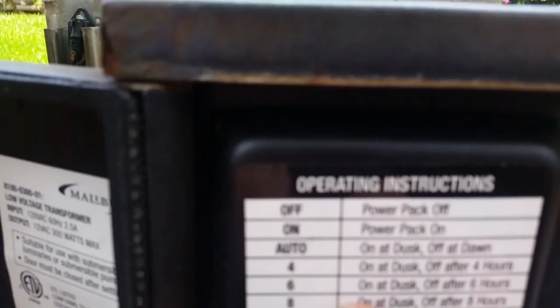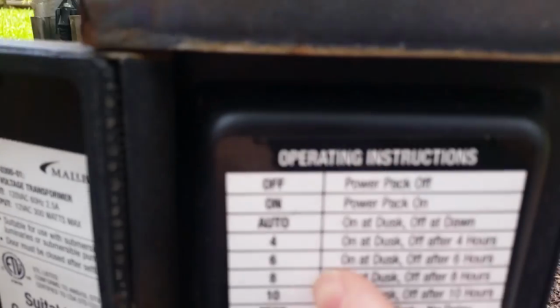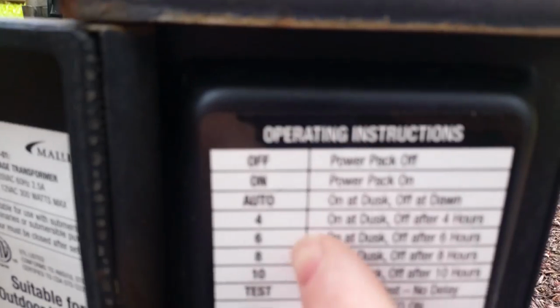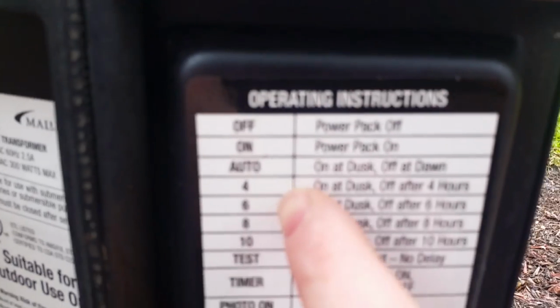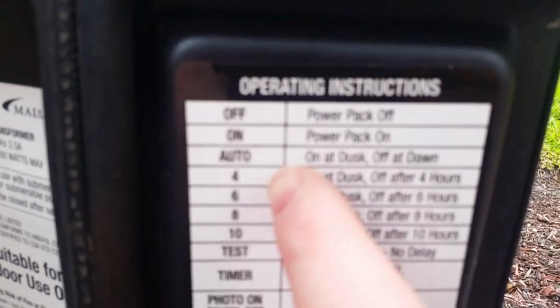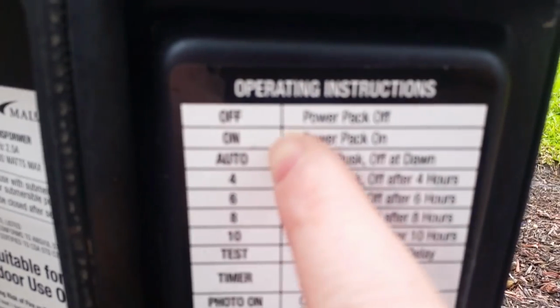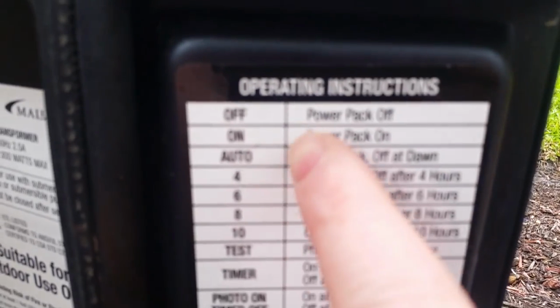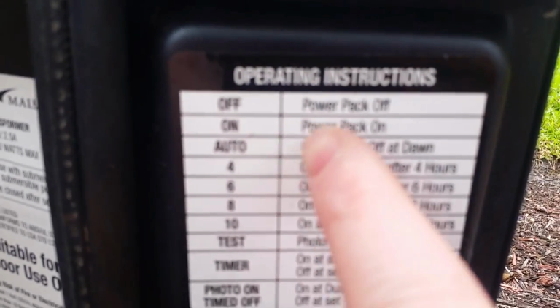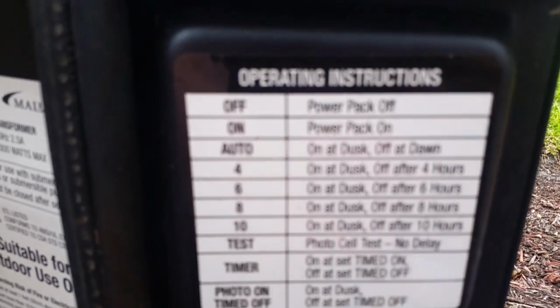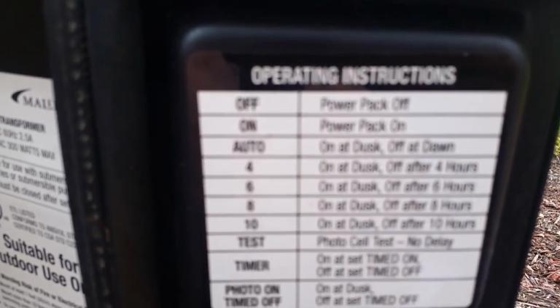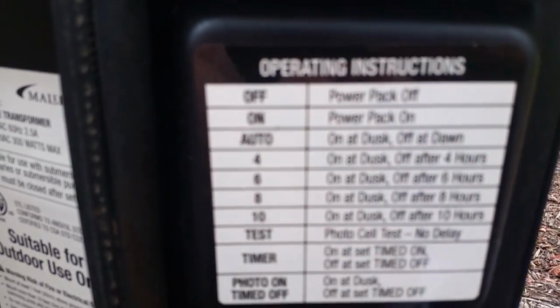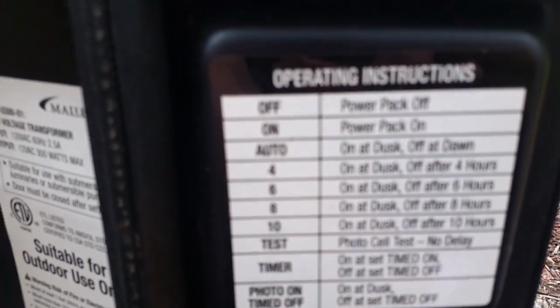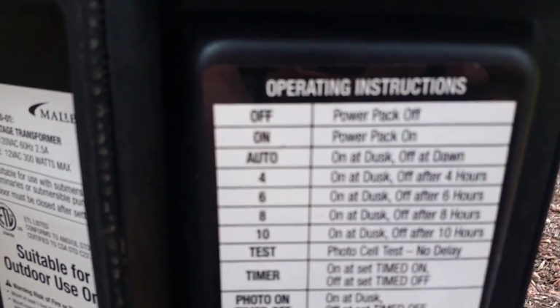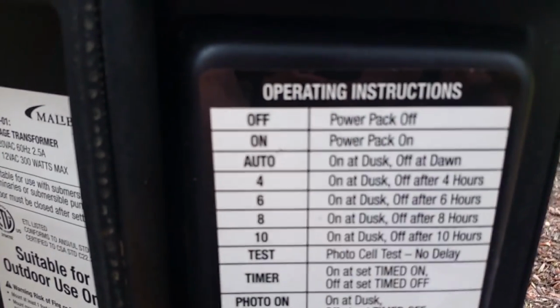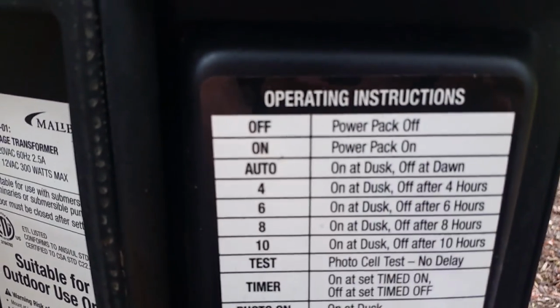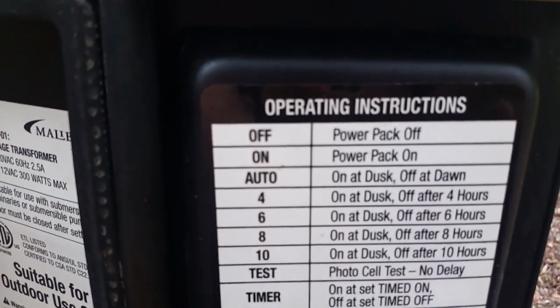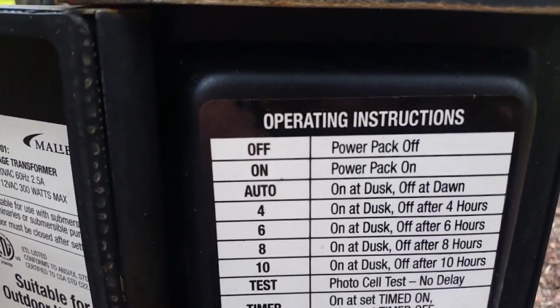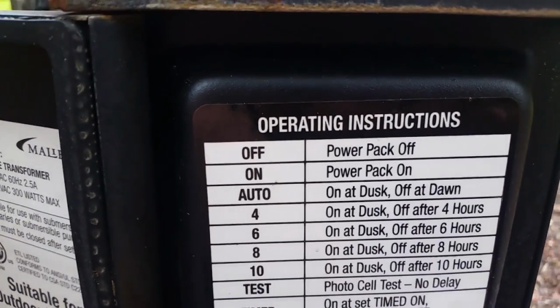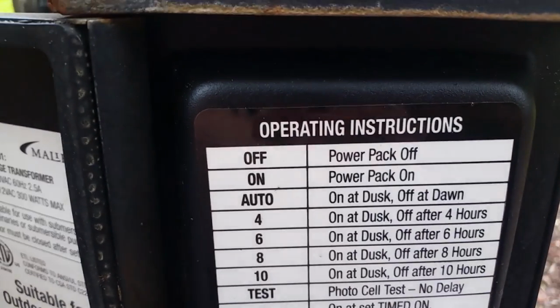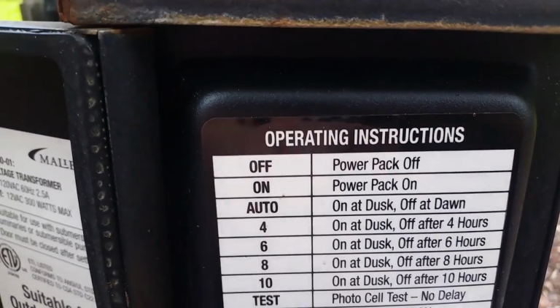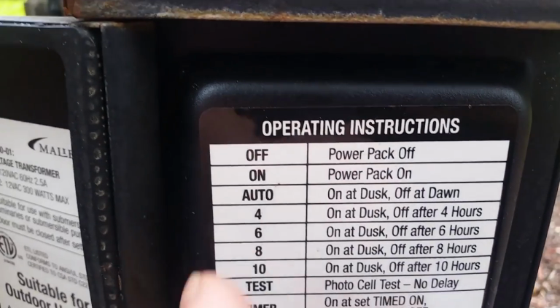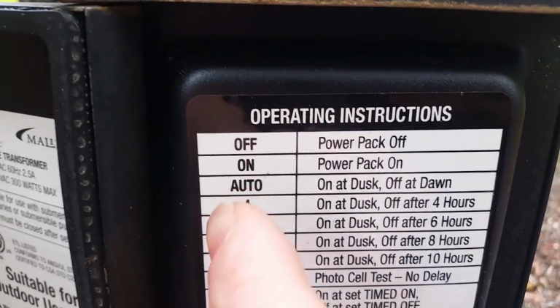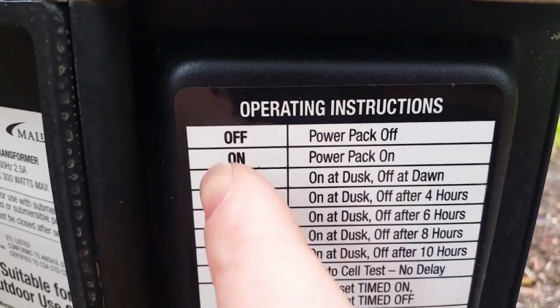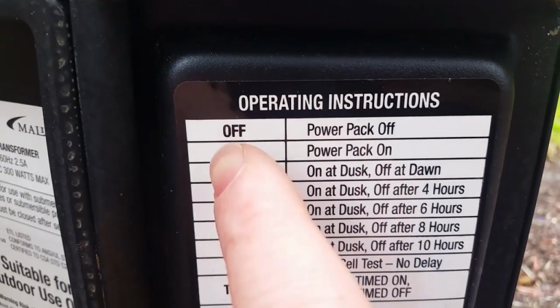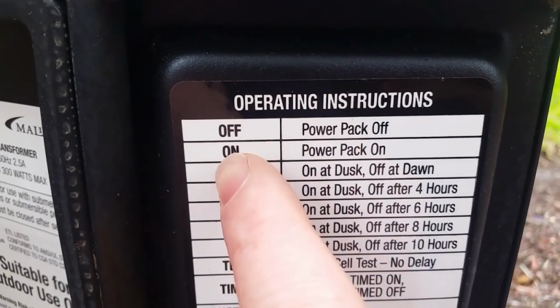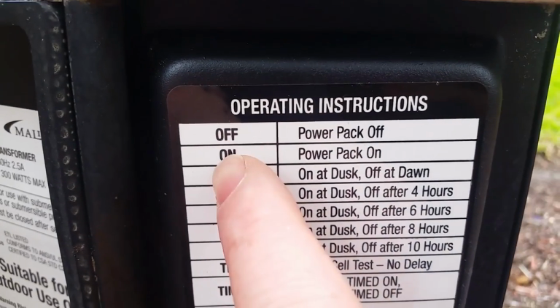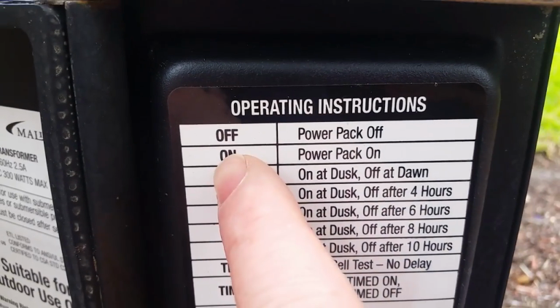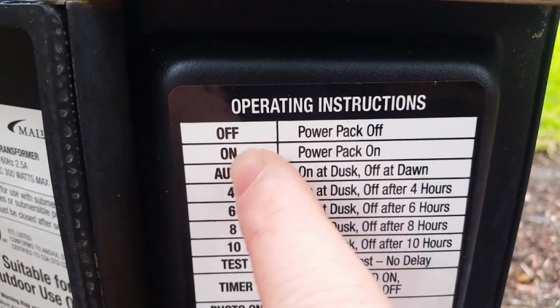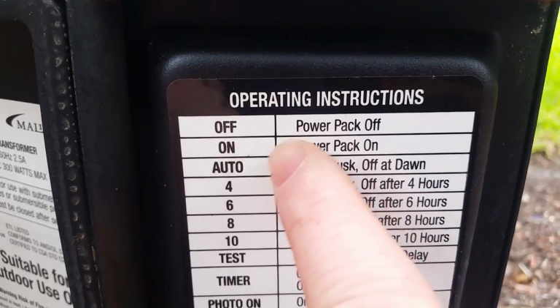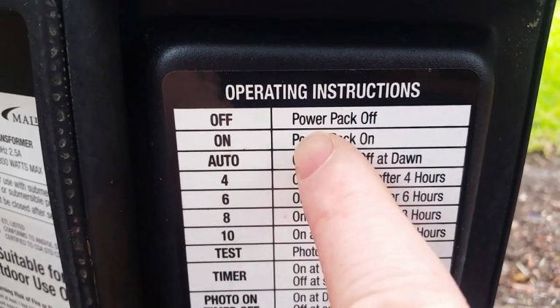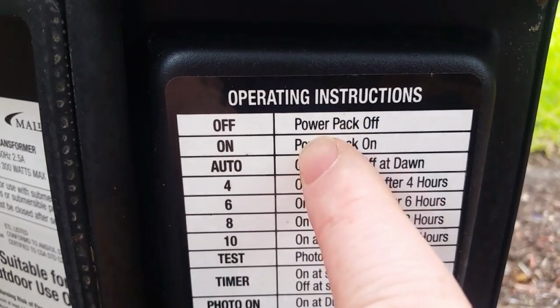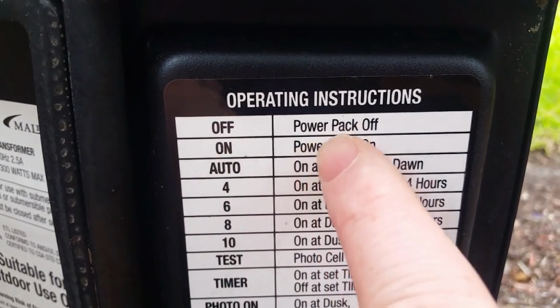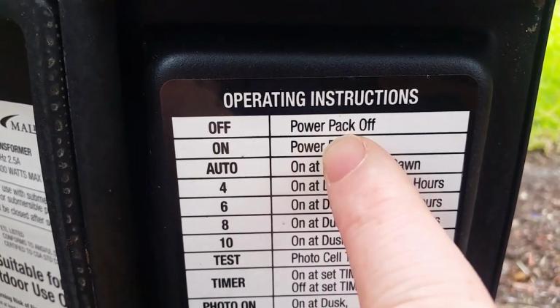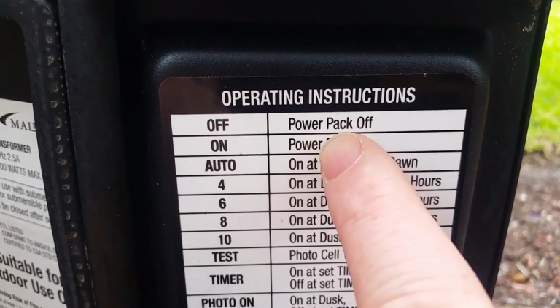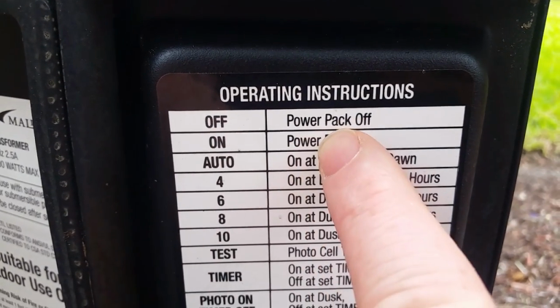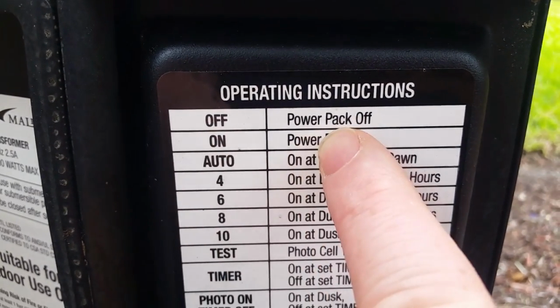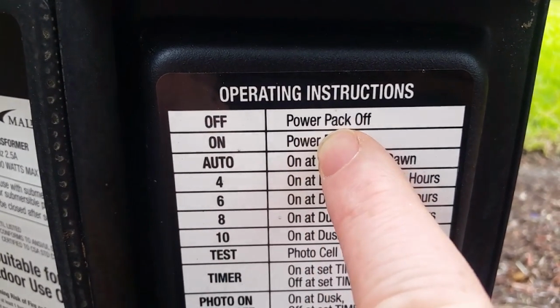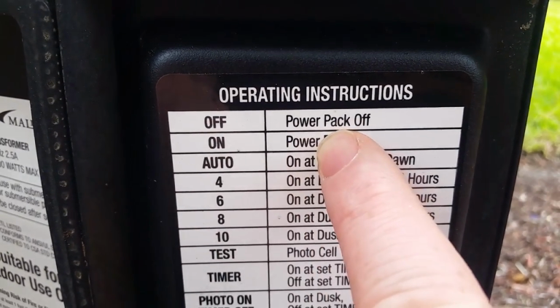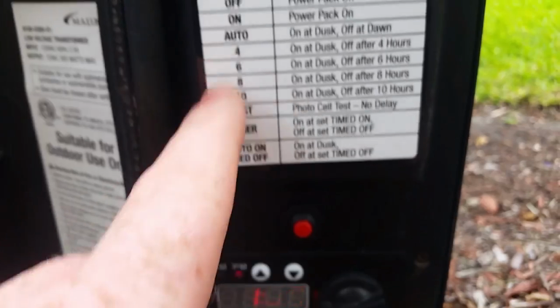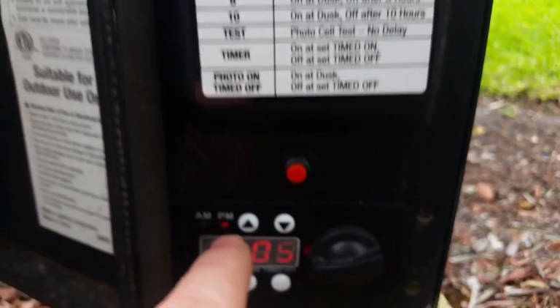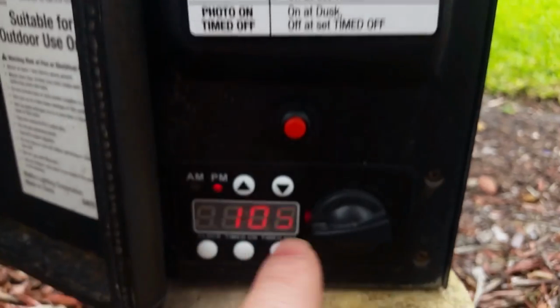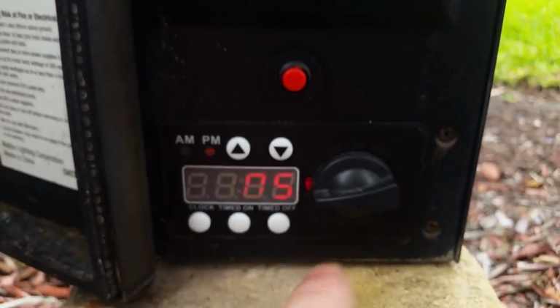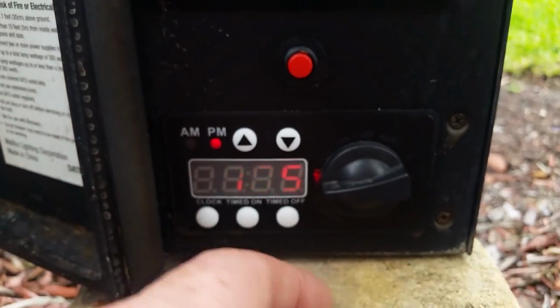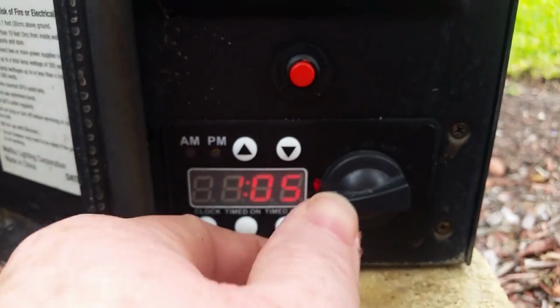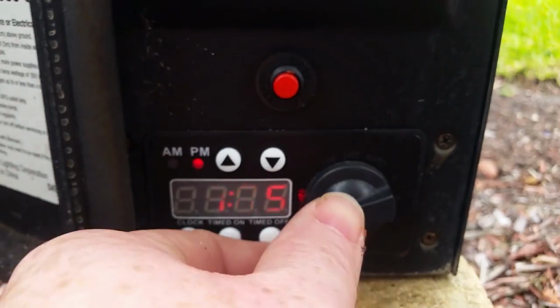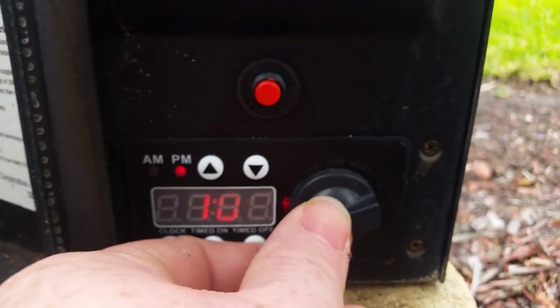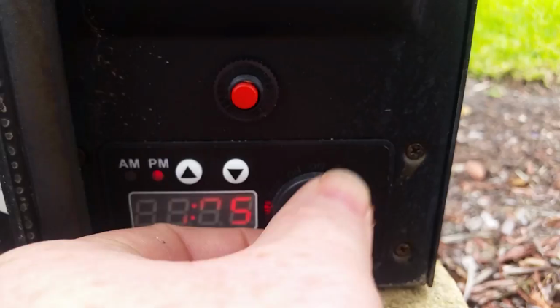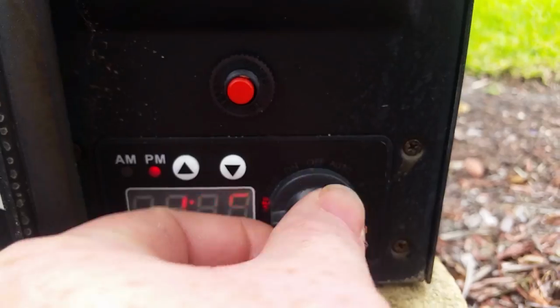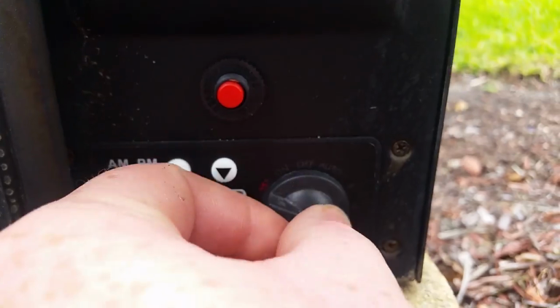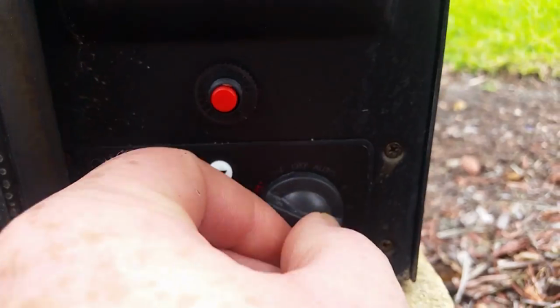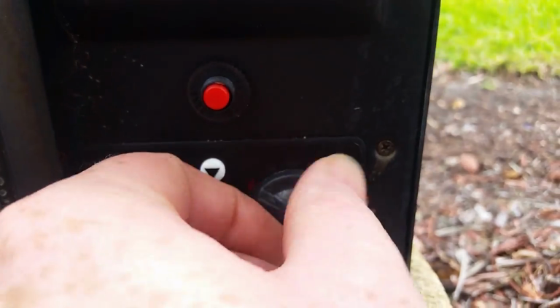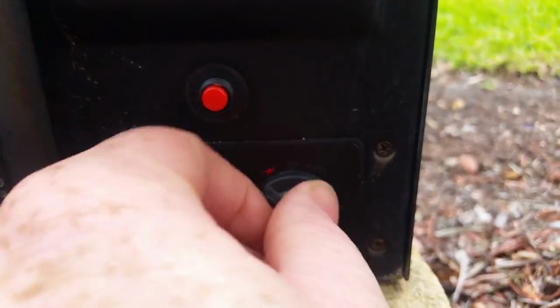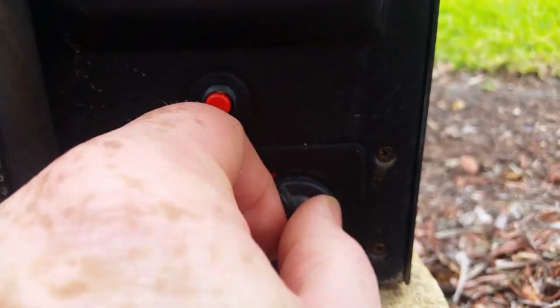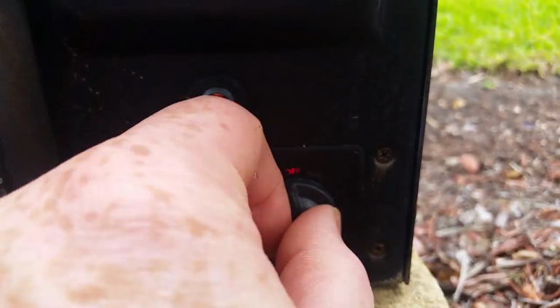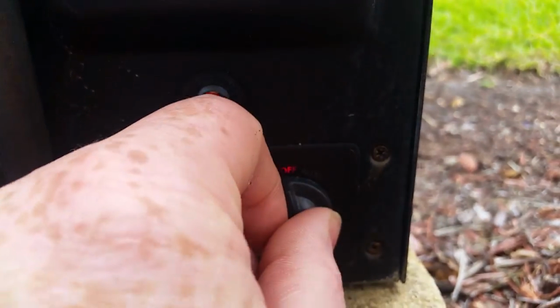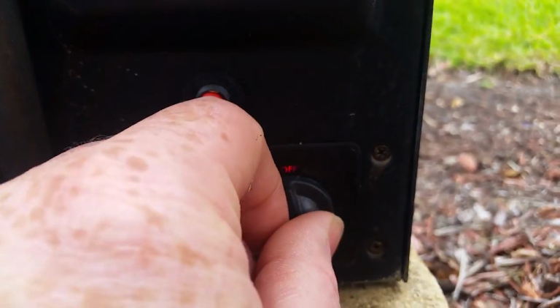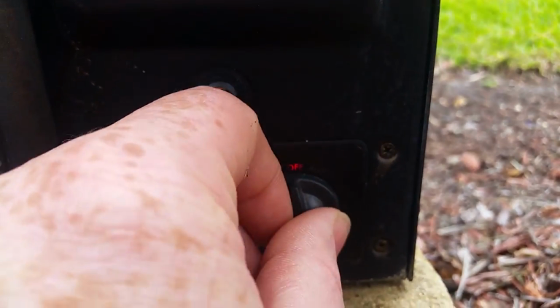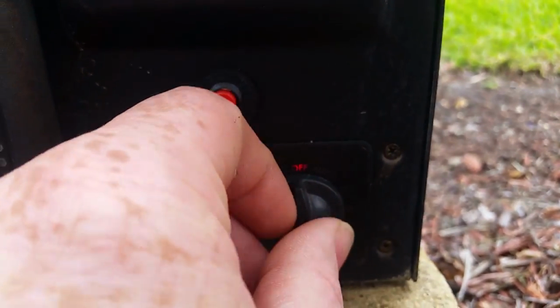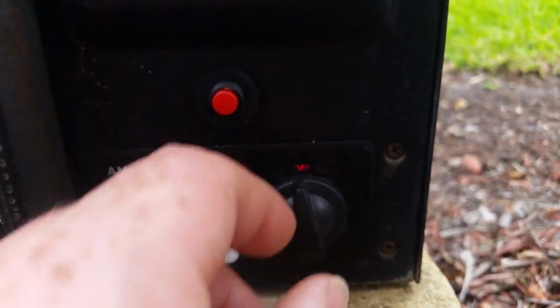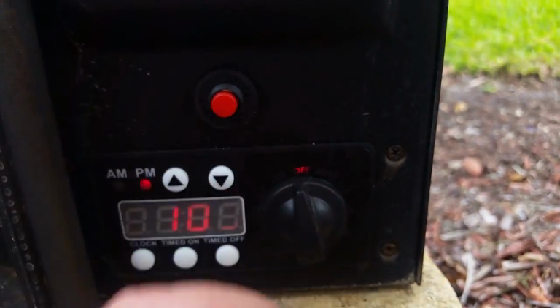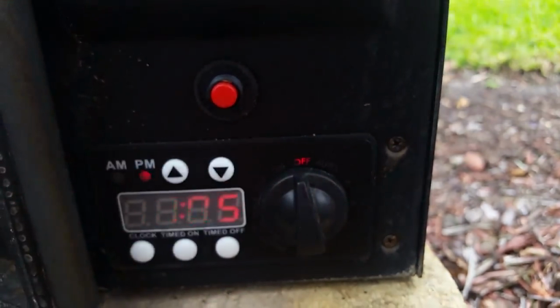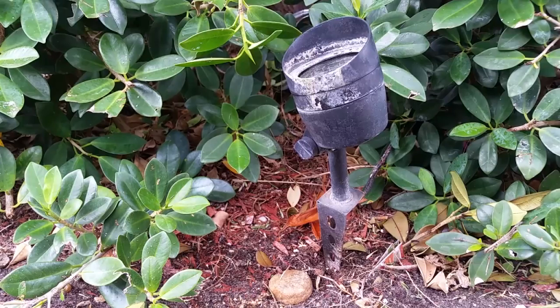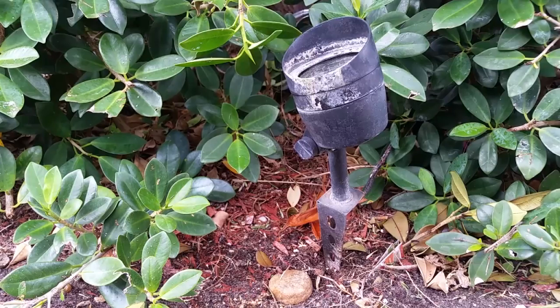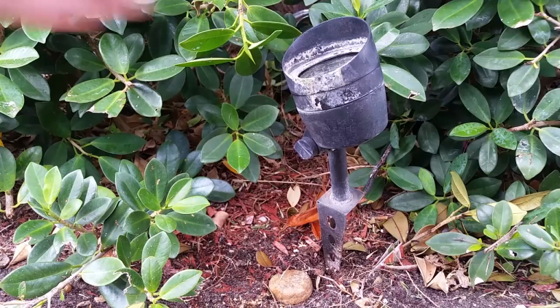First I'll need to turn off the power to the system, so I'll go to the control box and turn the dial off. Now that the power is off I can replace these bulbs.